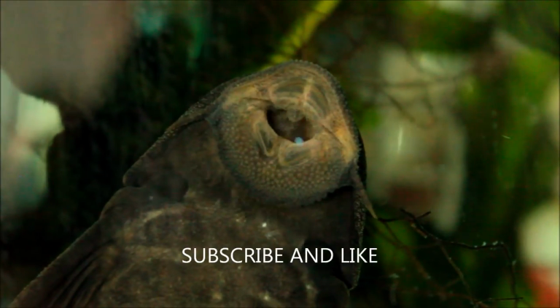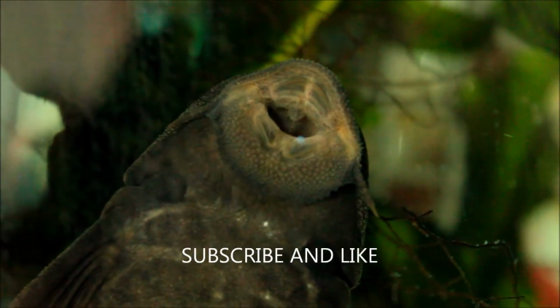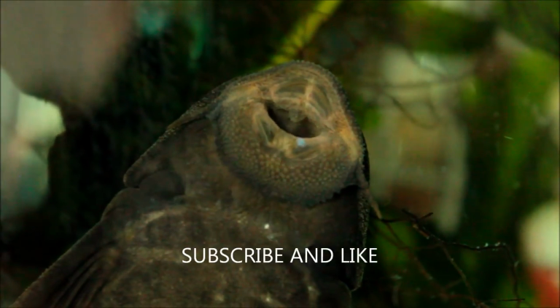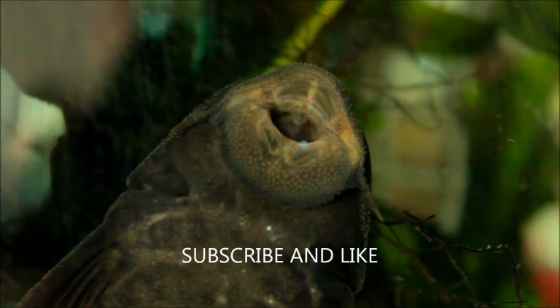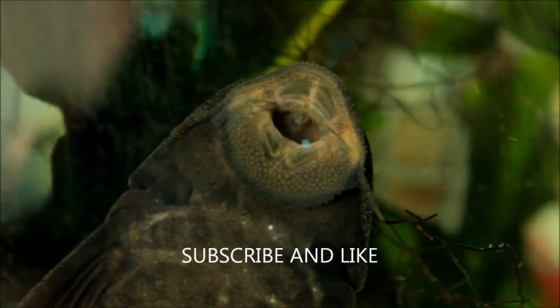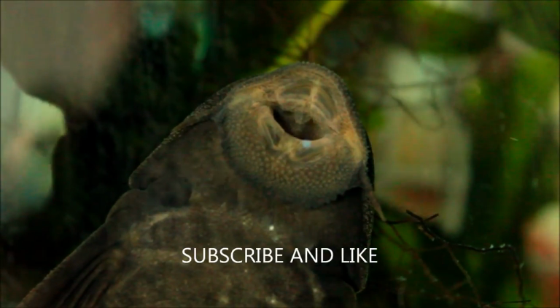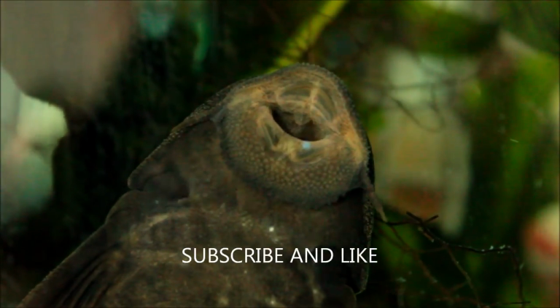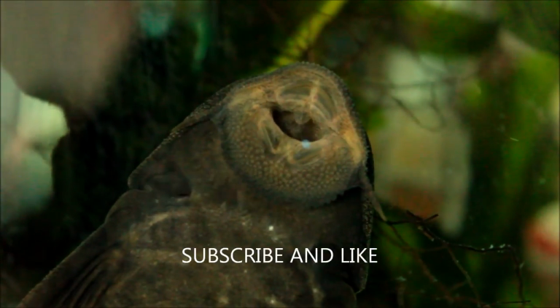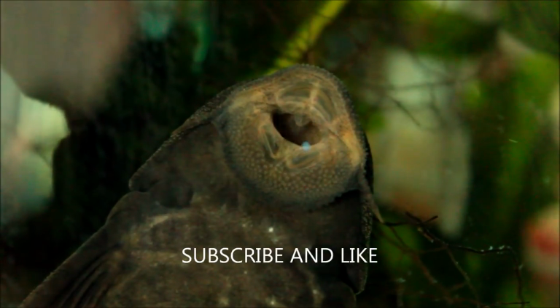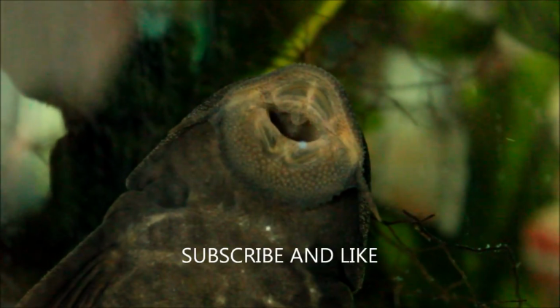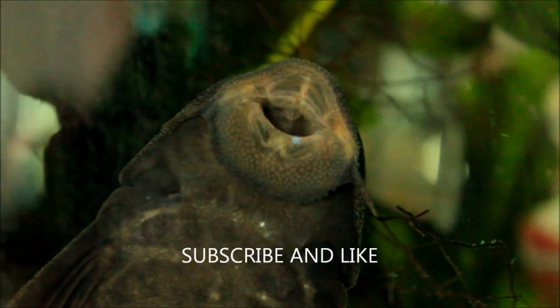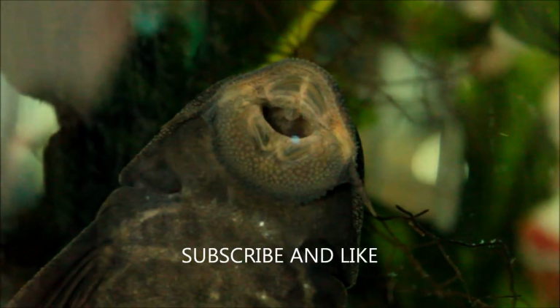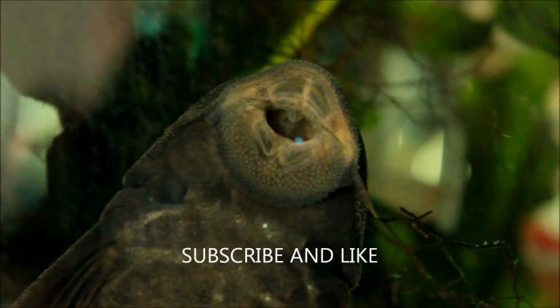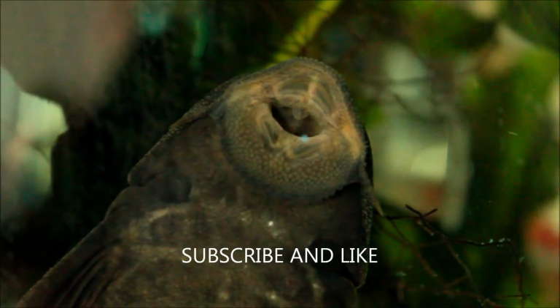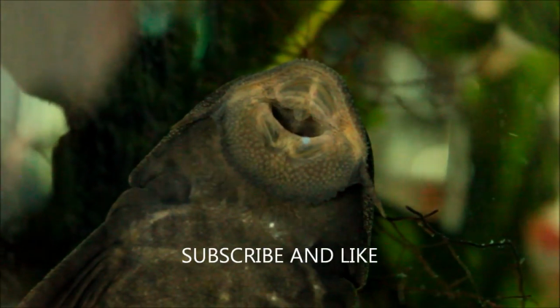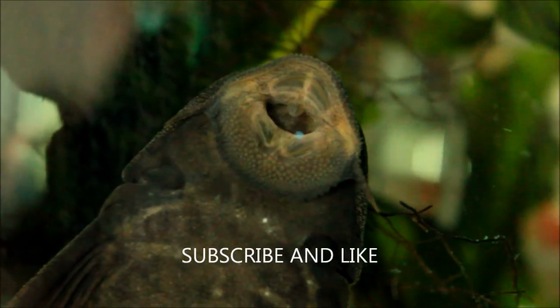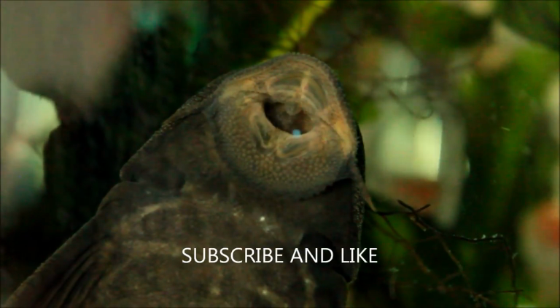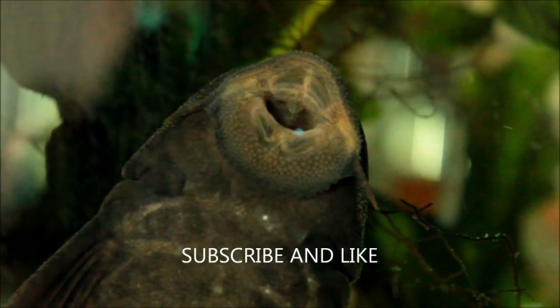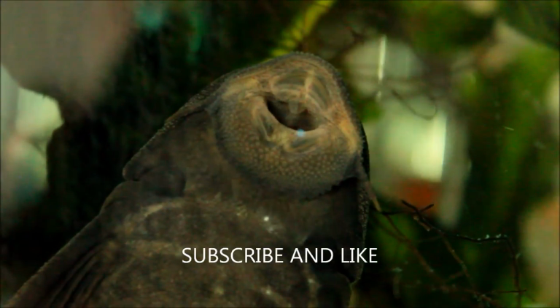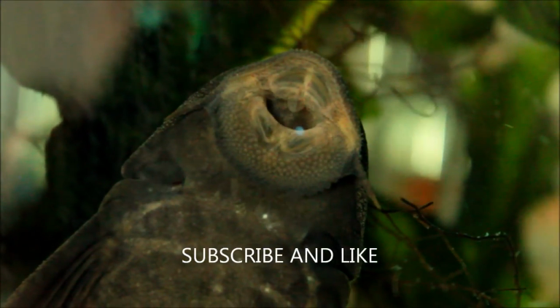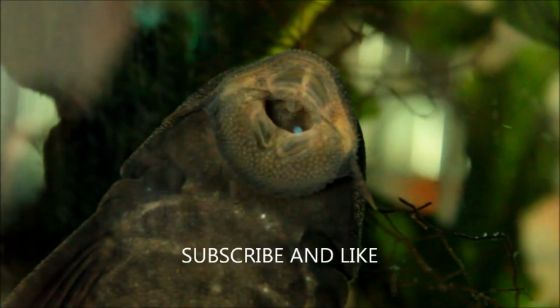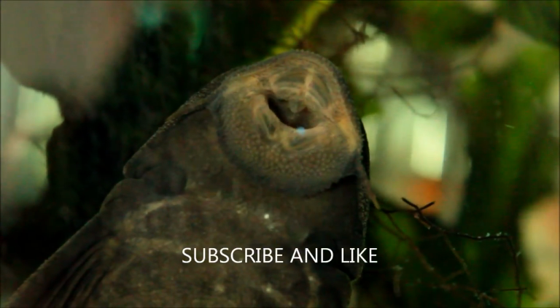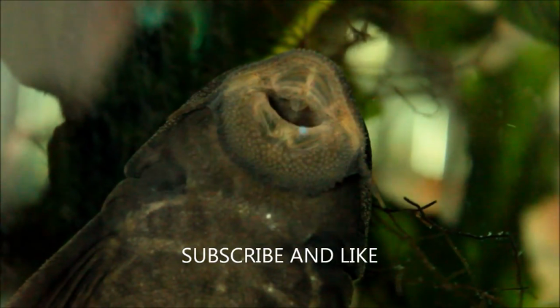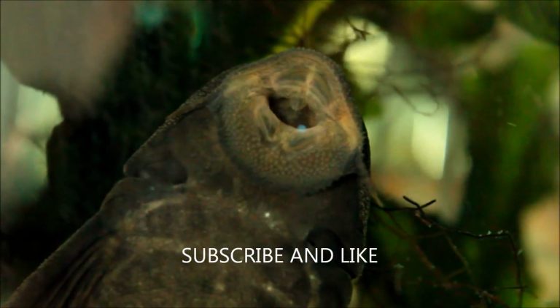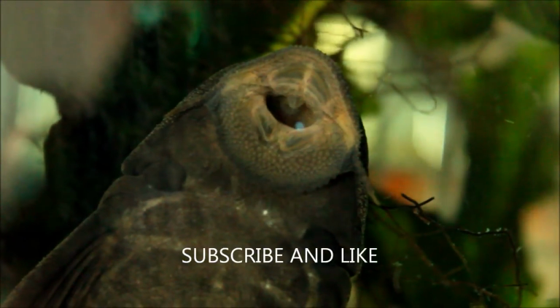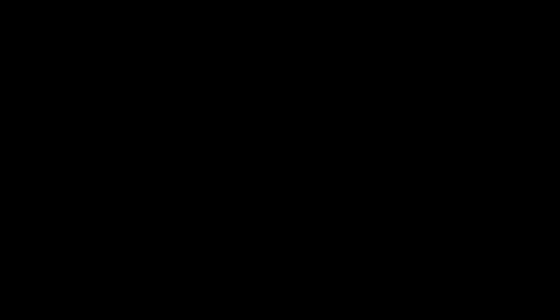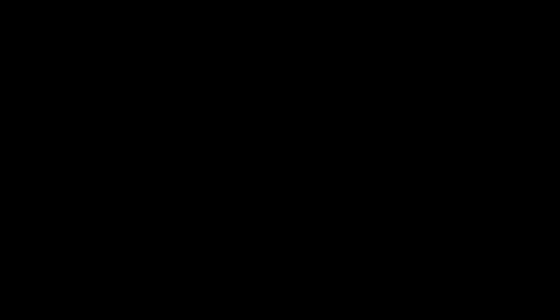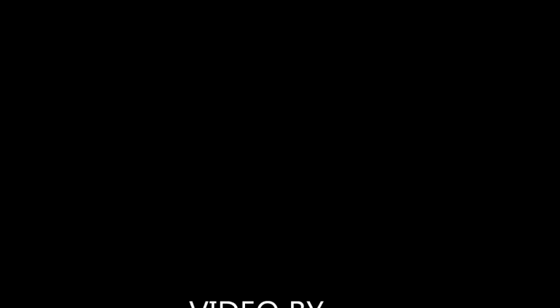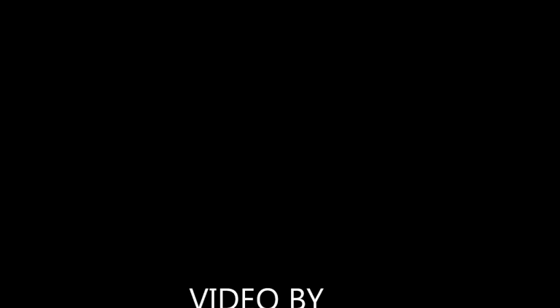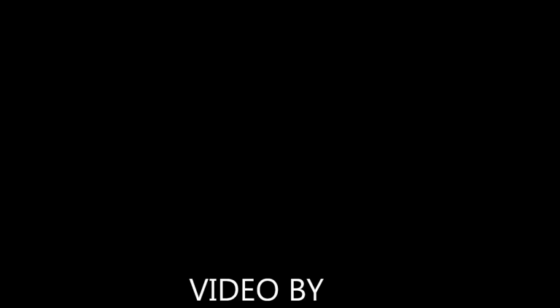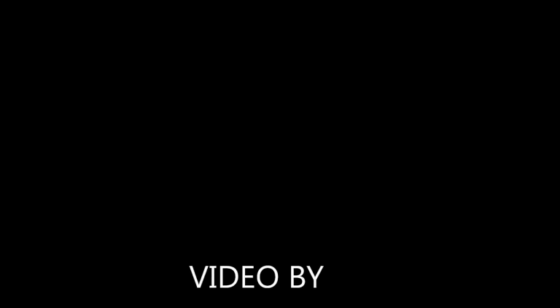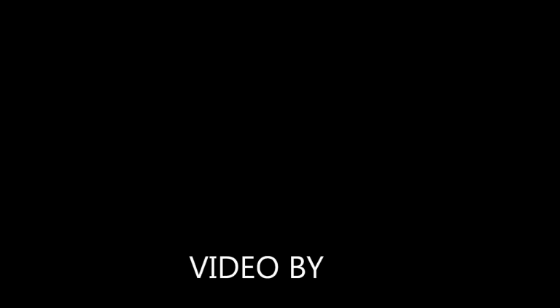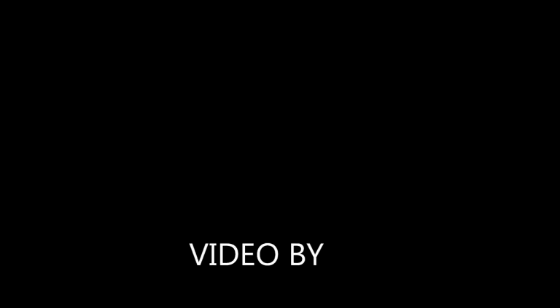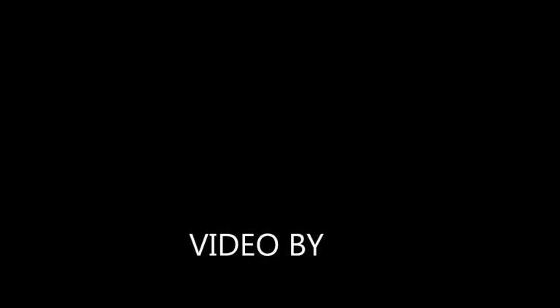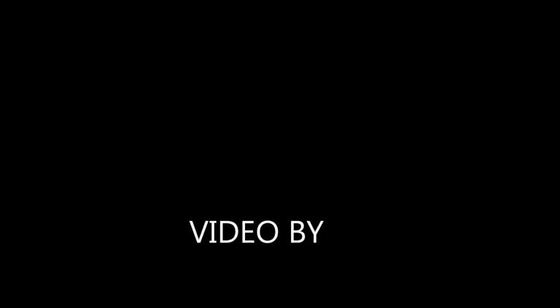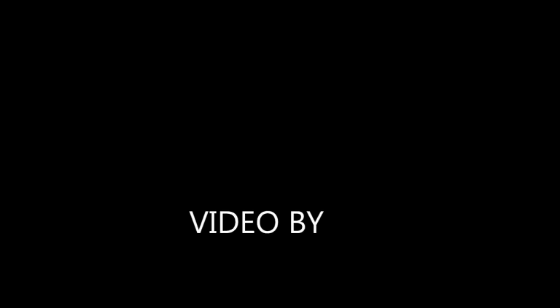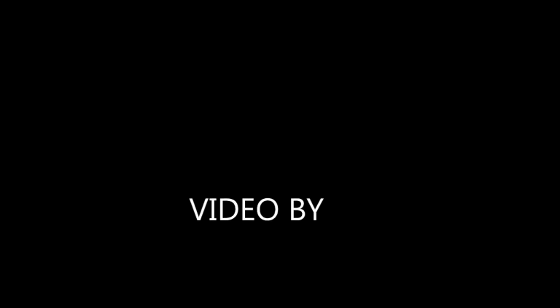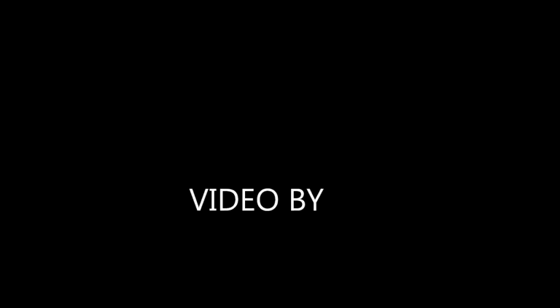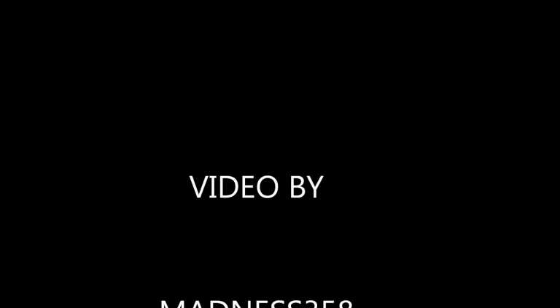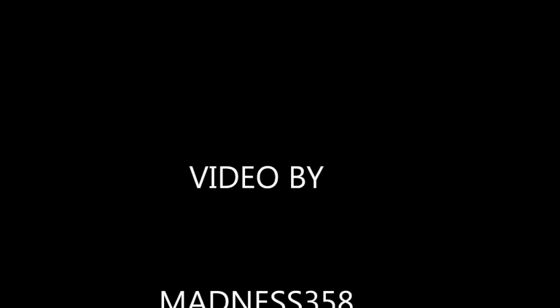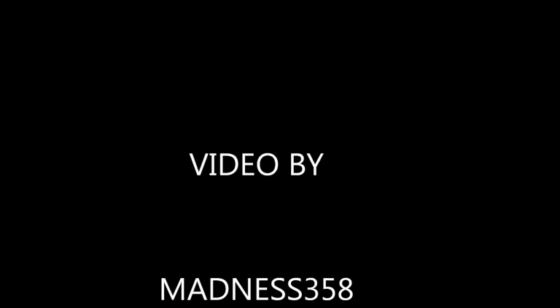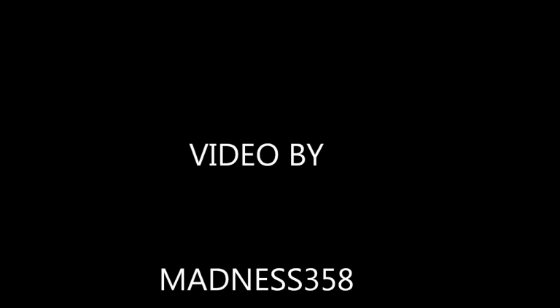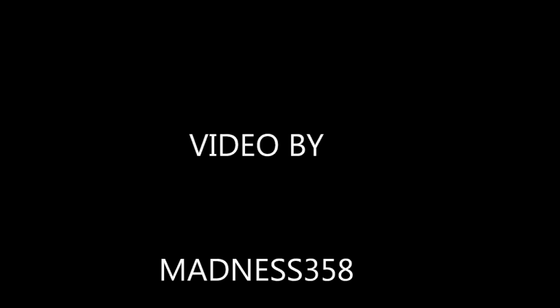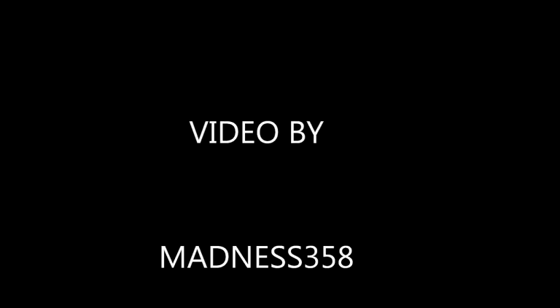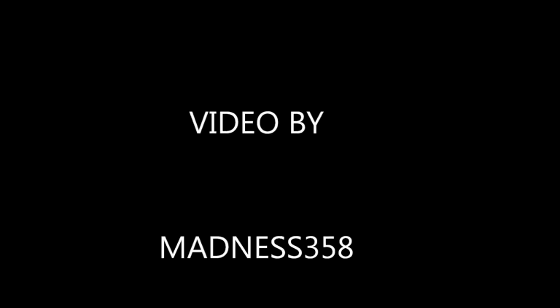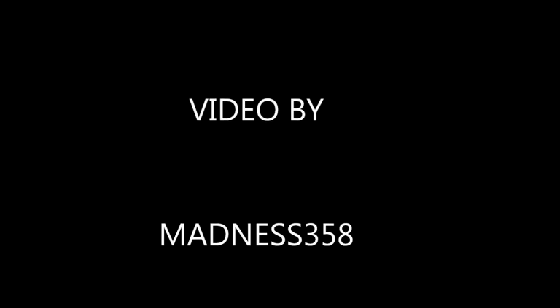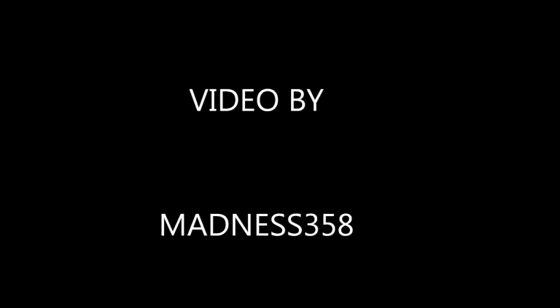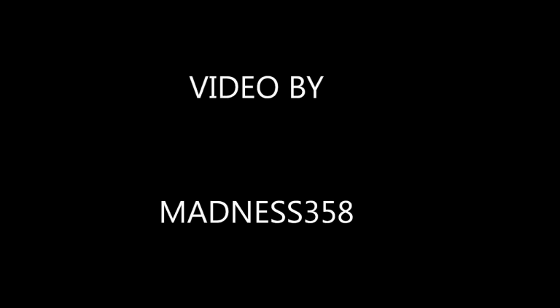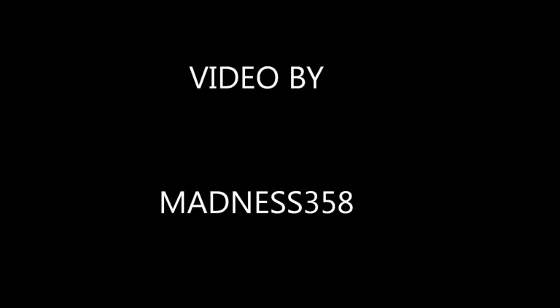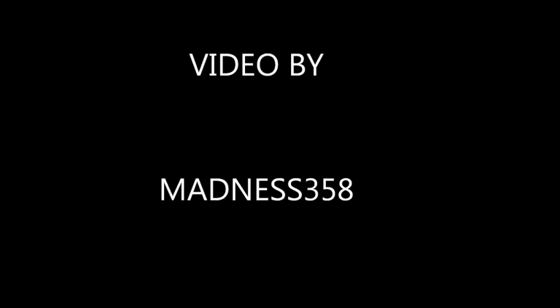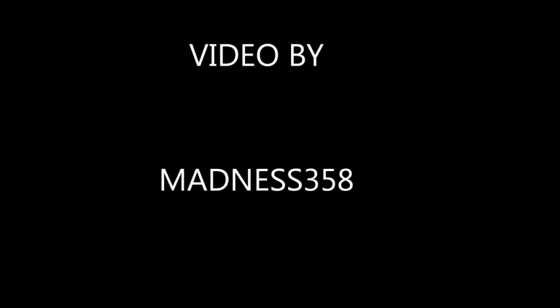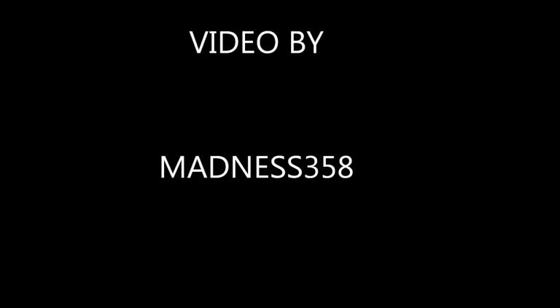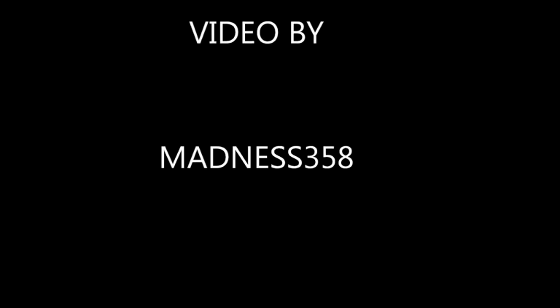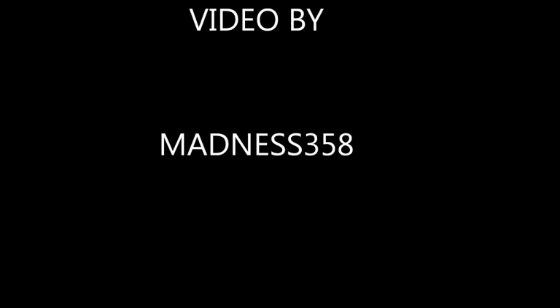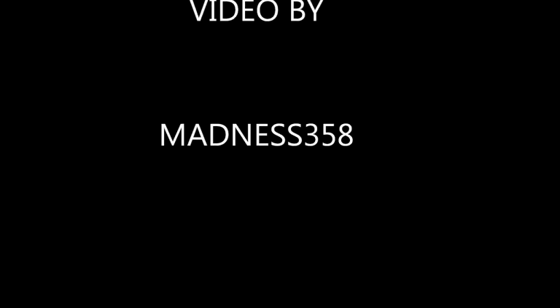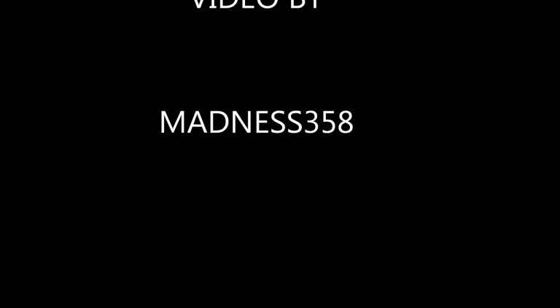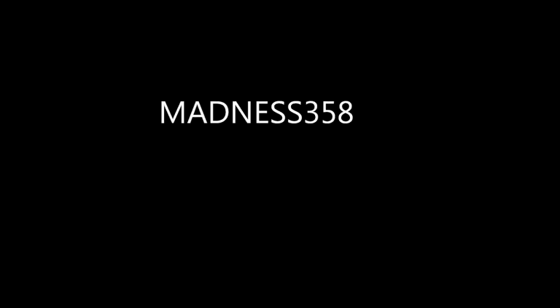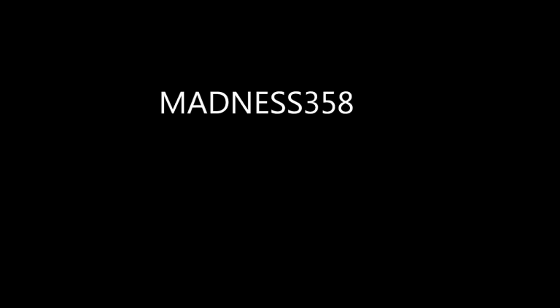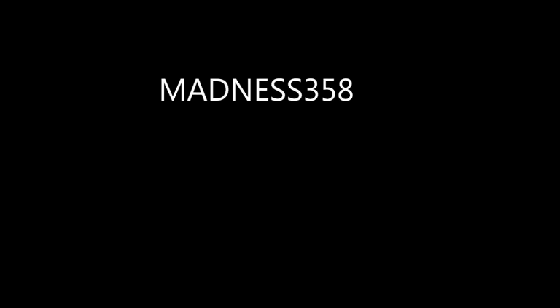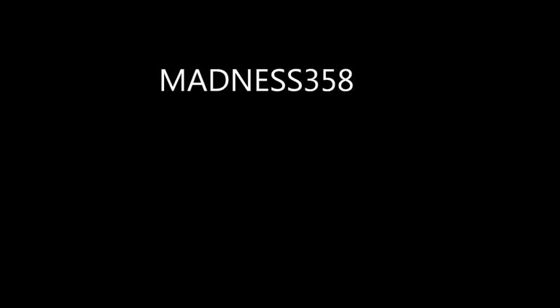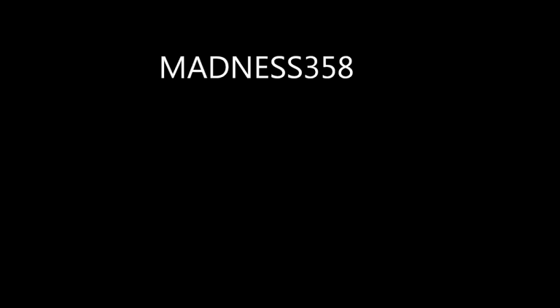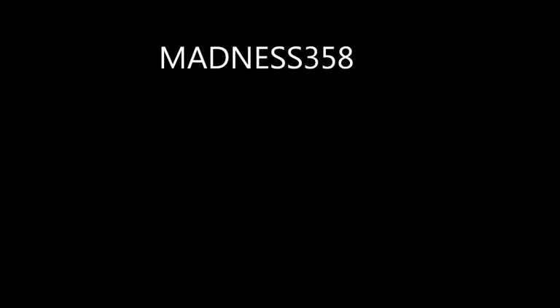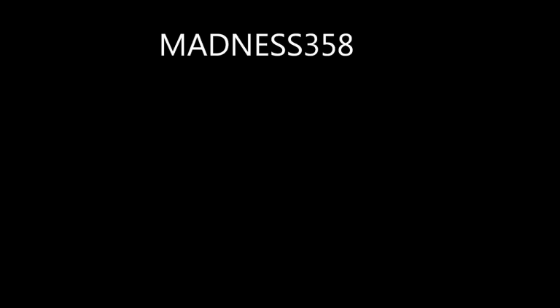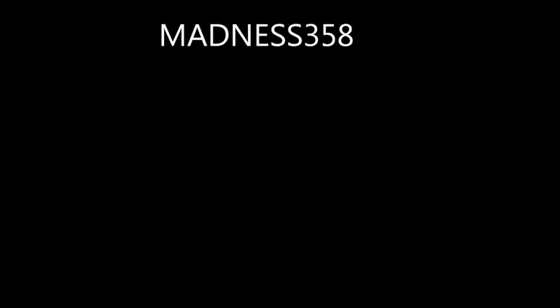Thanks for watching. I hope you liked it. Please subscribe if you want more videos. See ya.